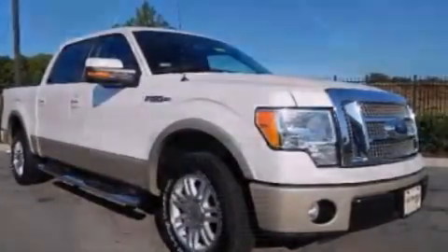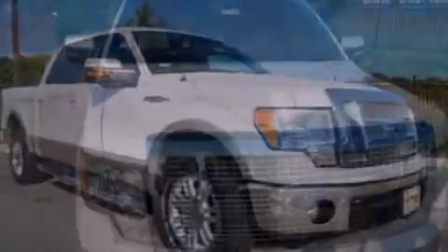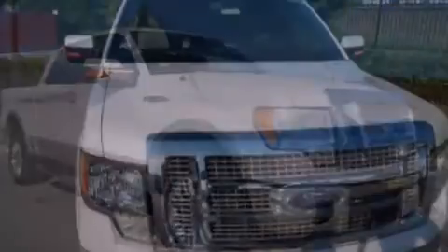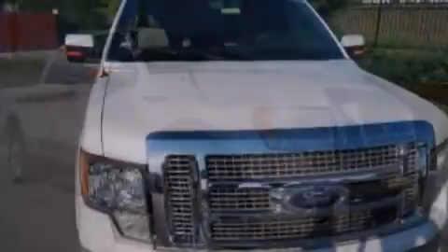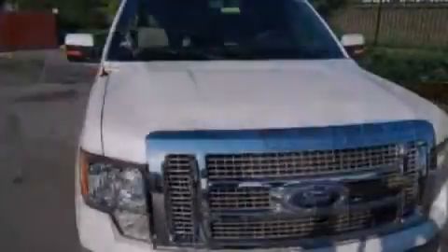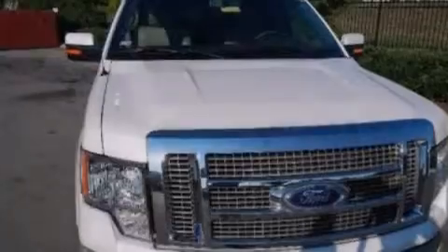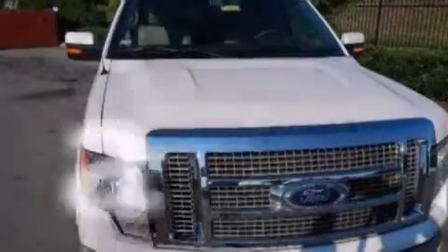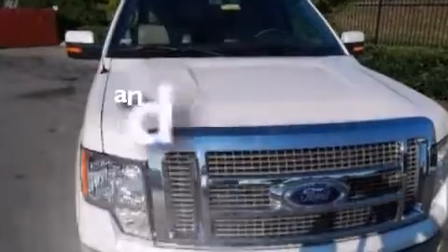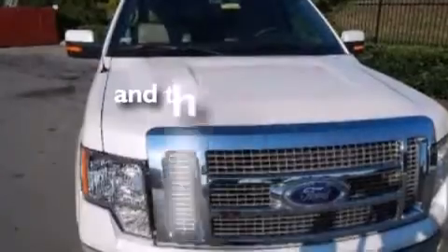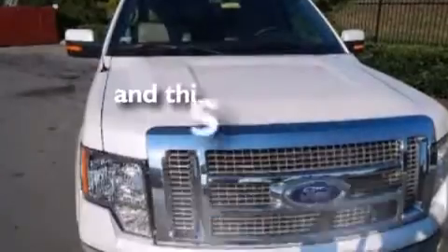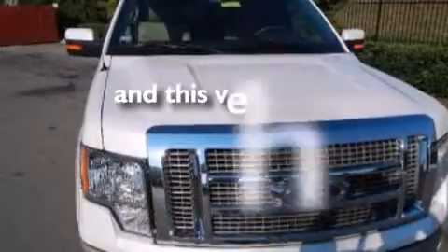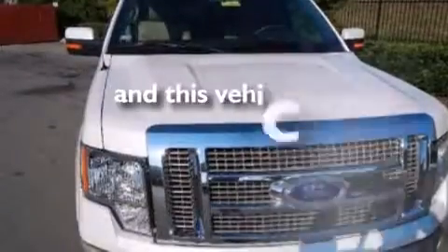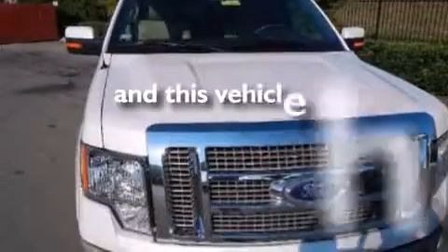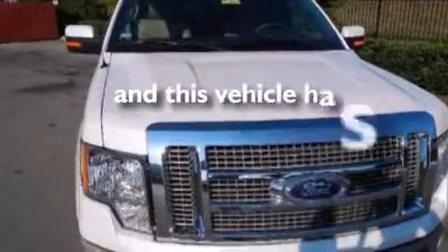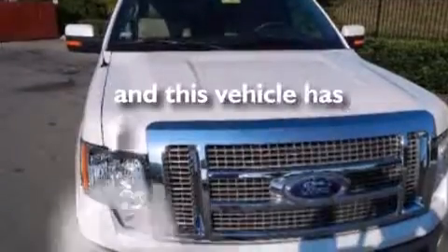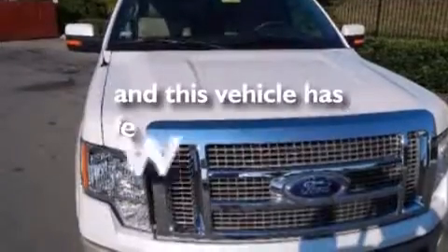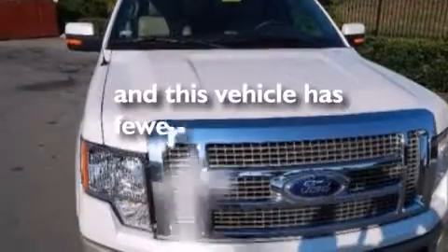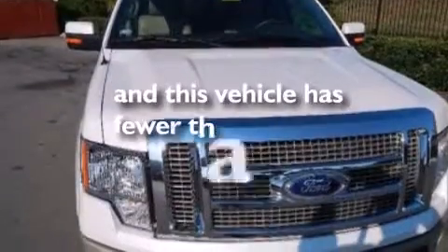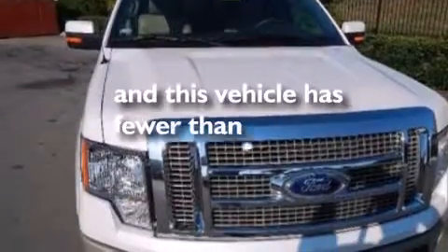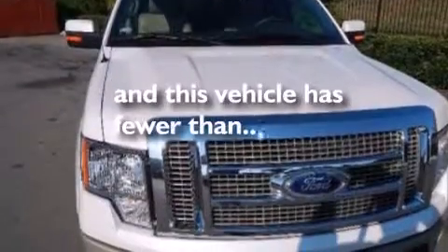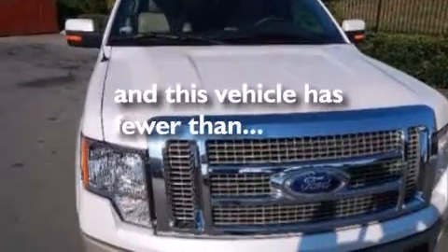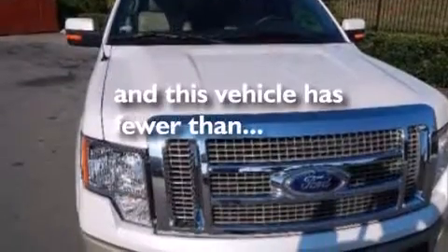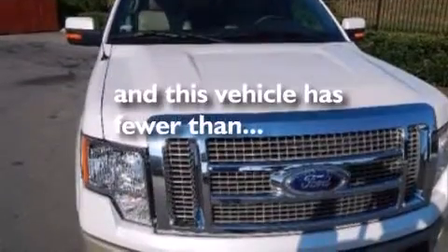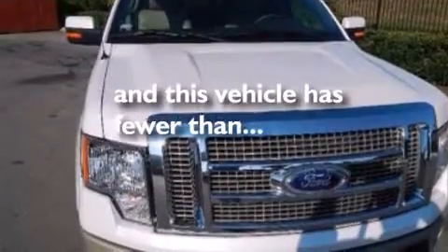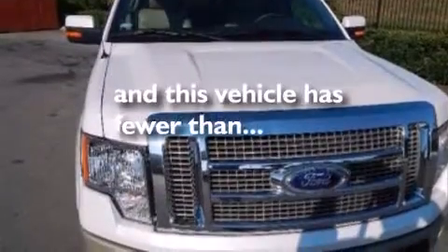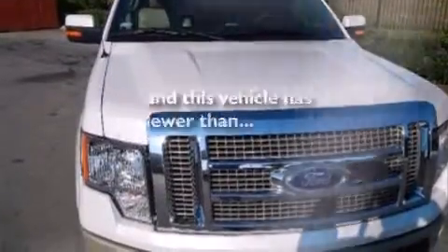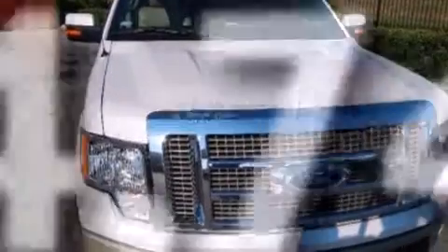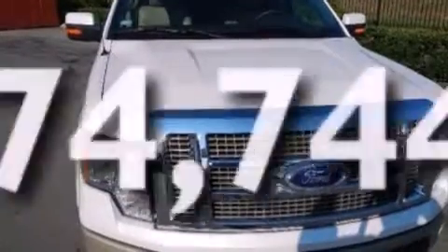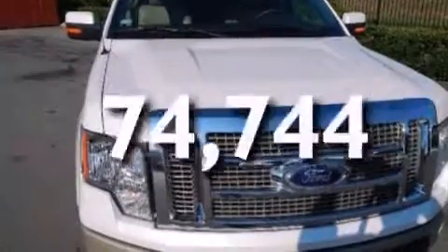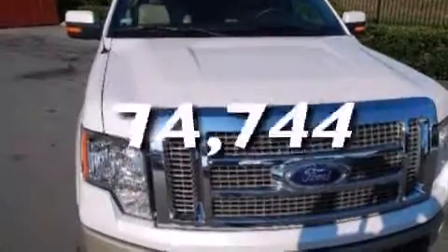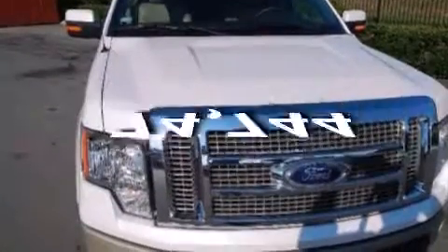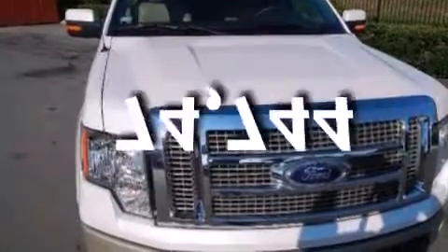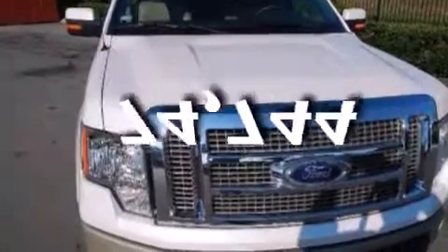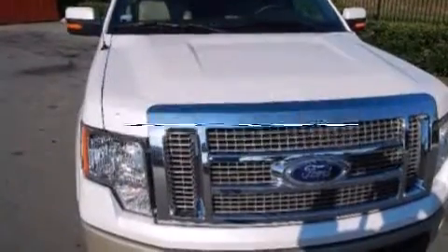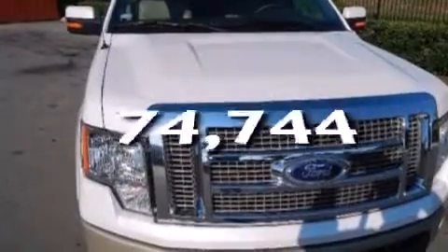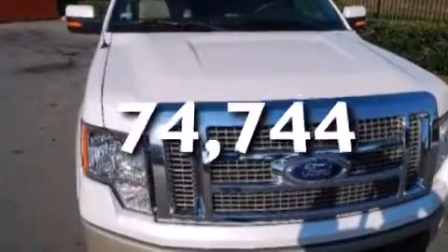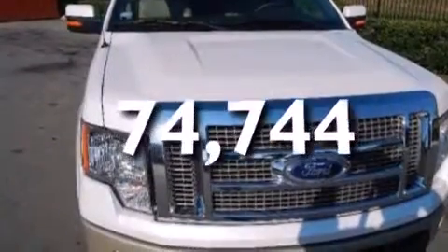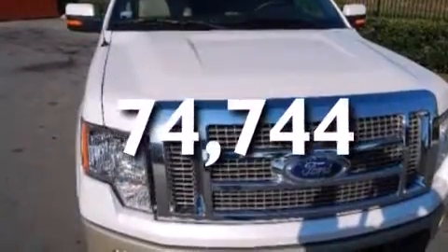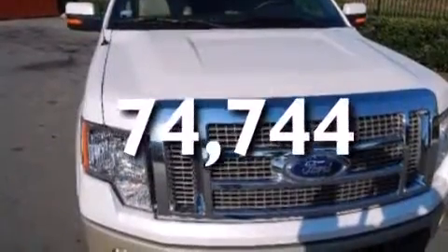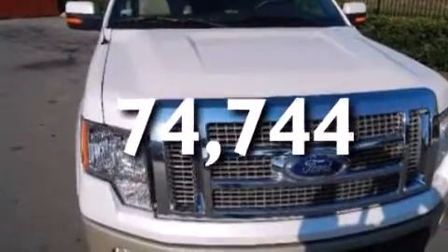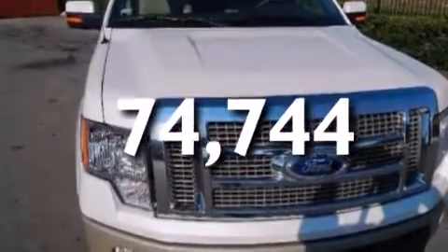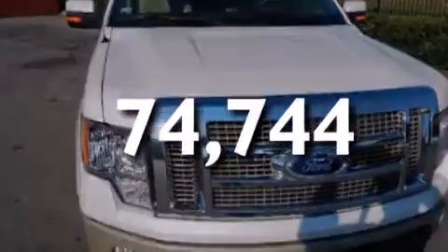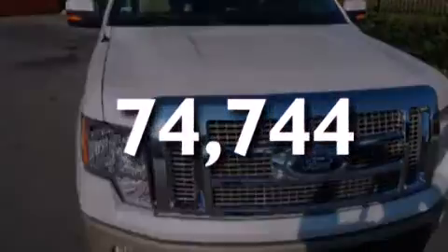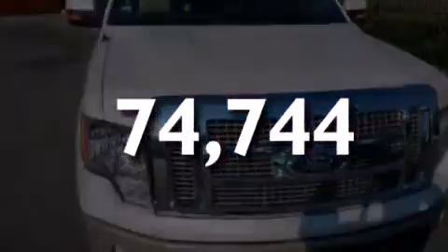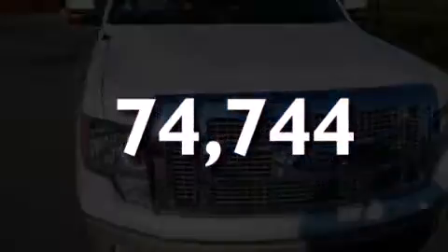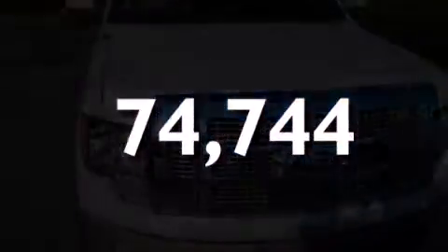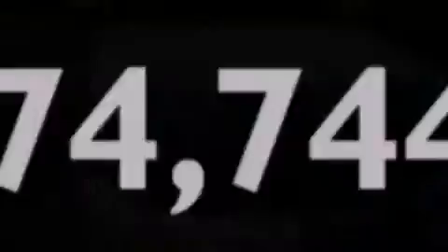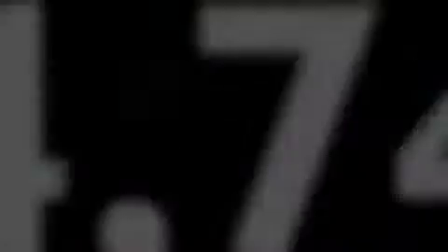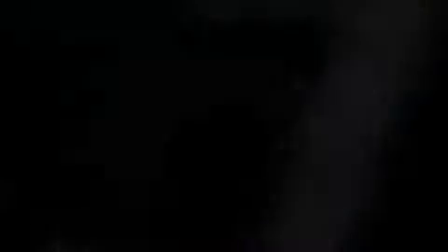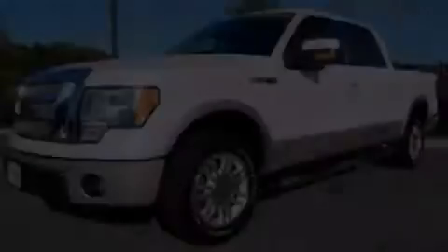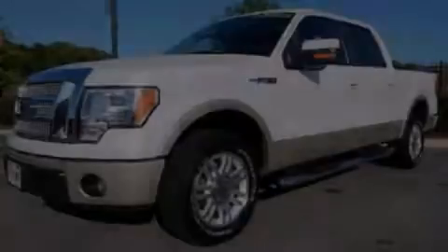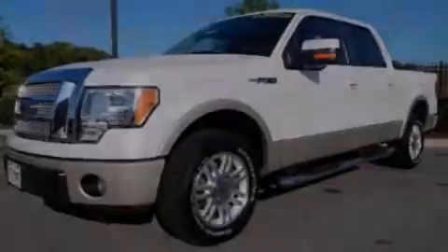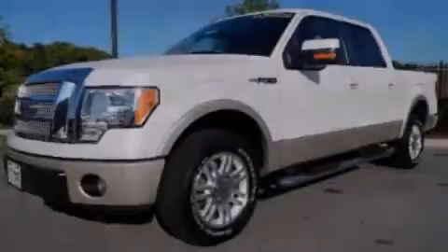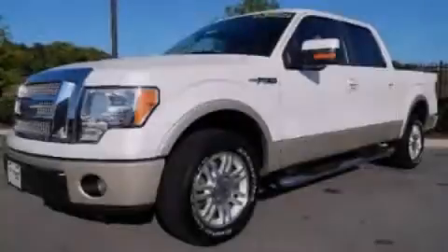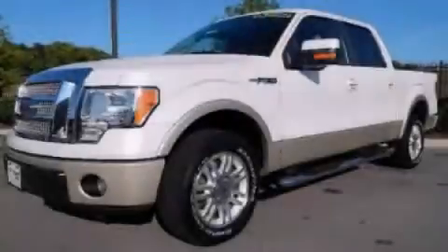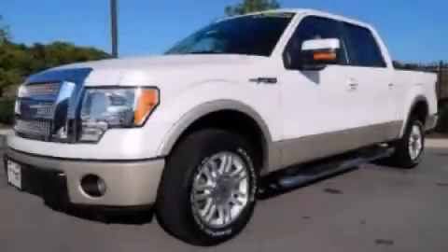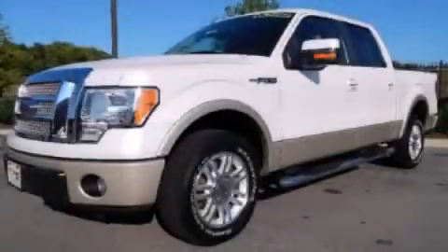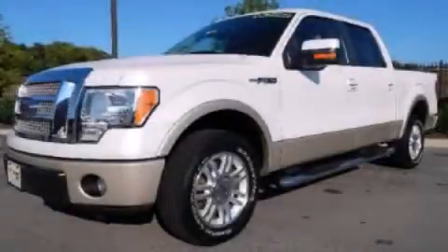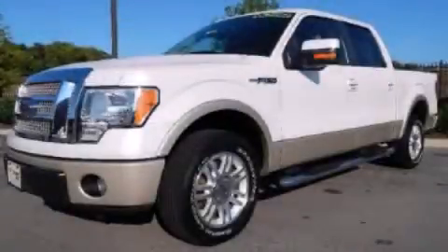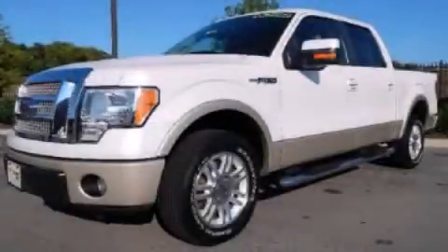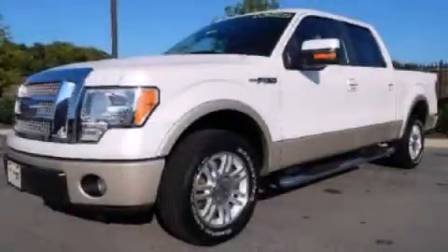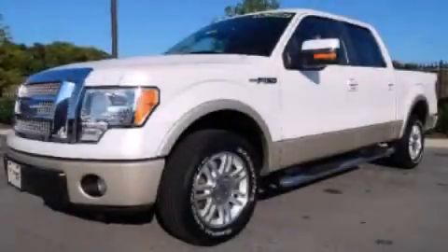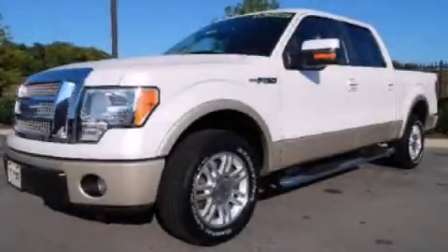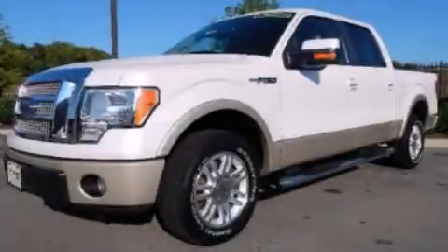This vehicle has less than 75,000 miles. We invite you to contact us today to learn more about this vehicle.